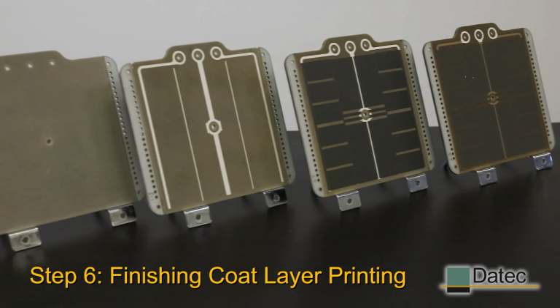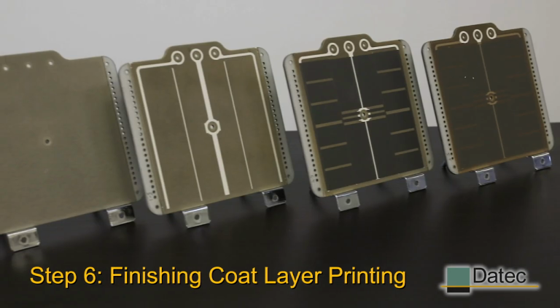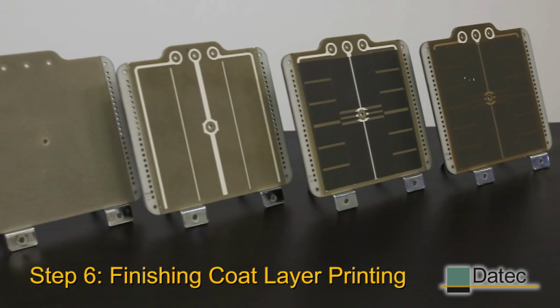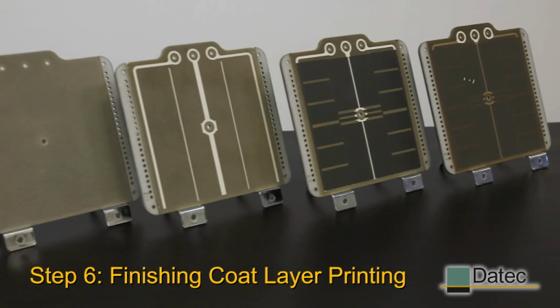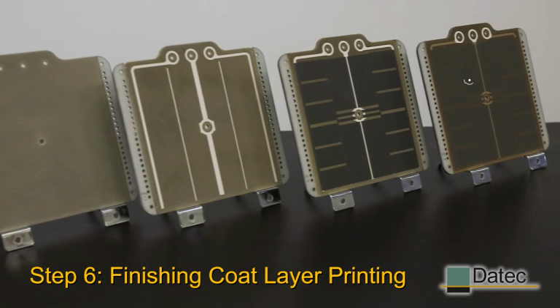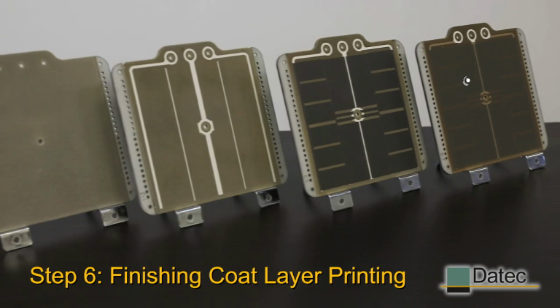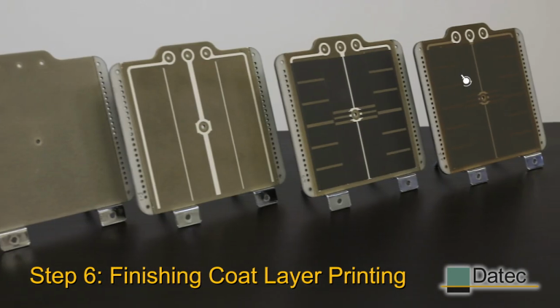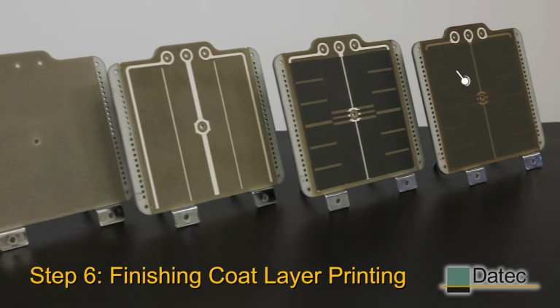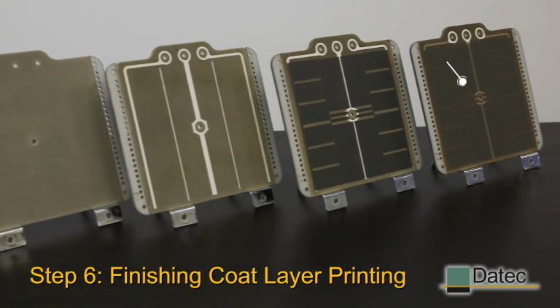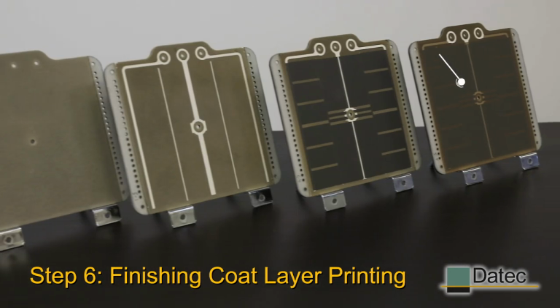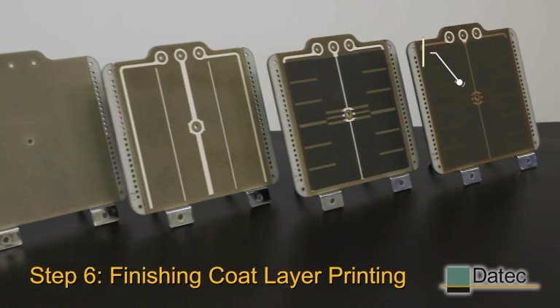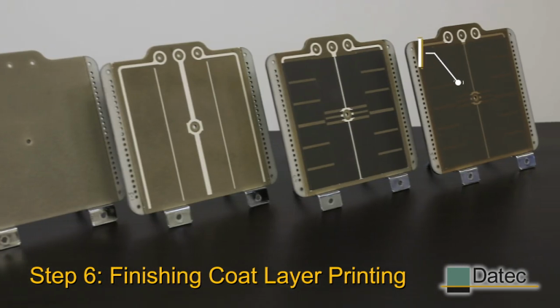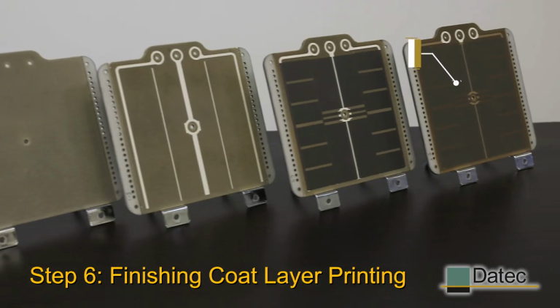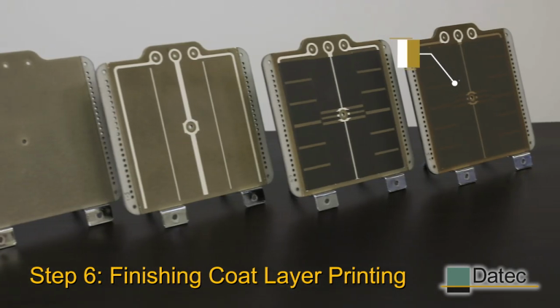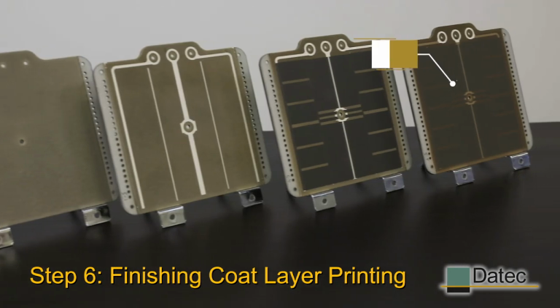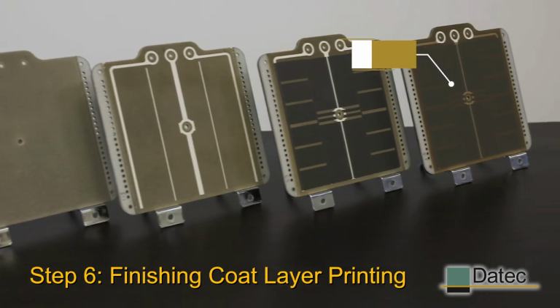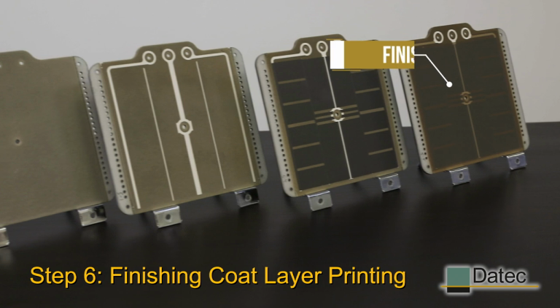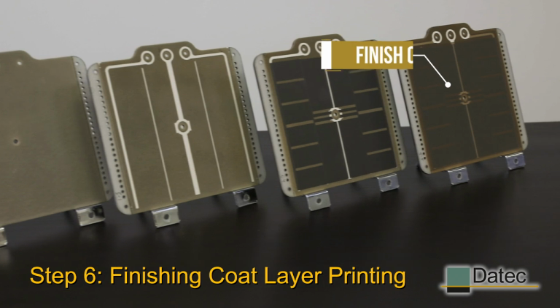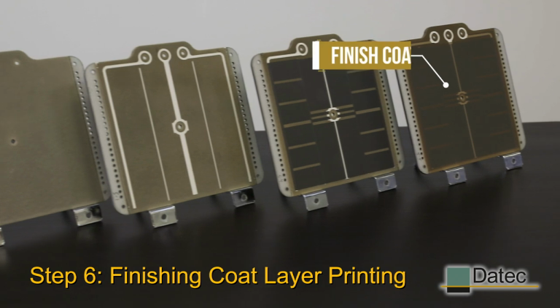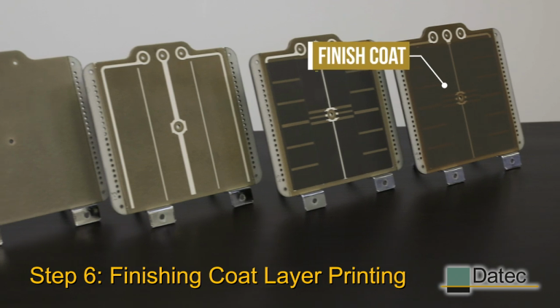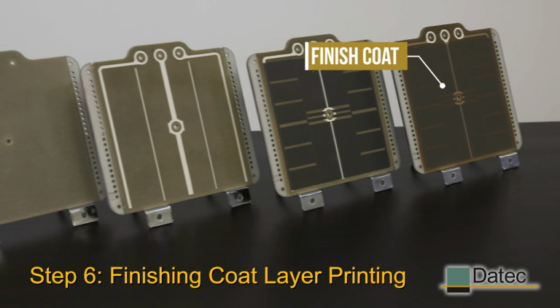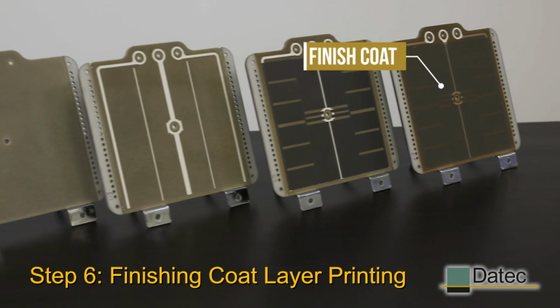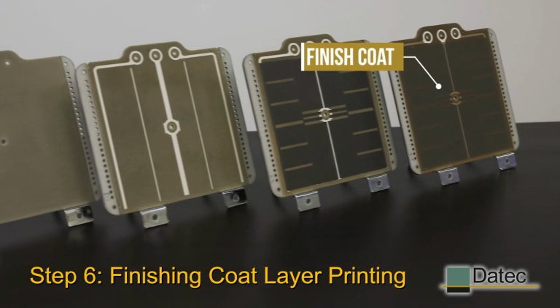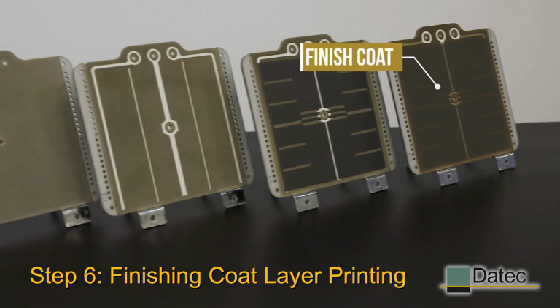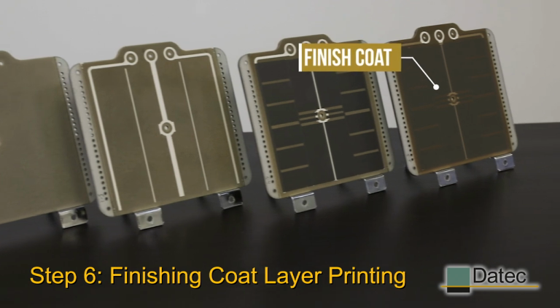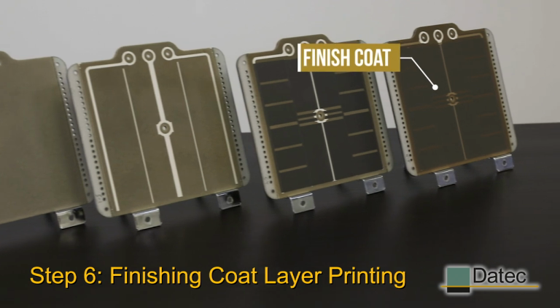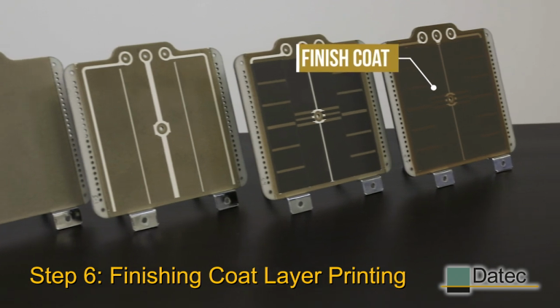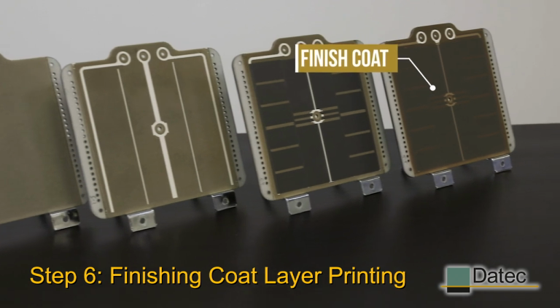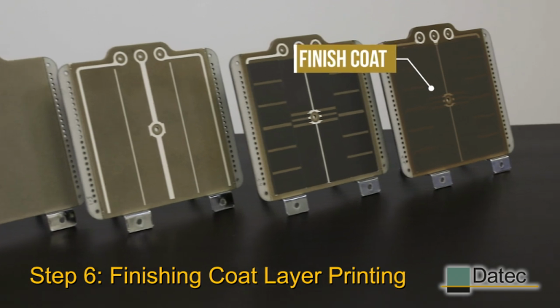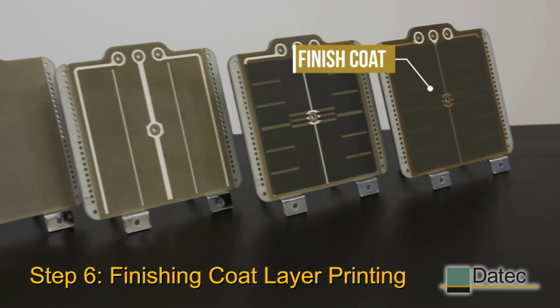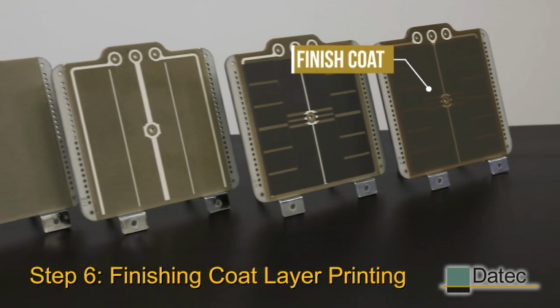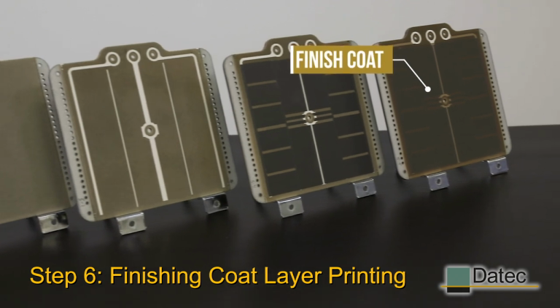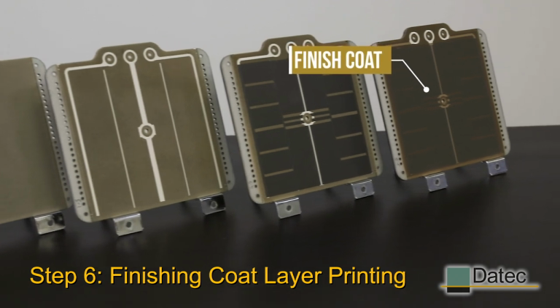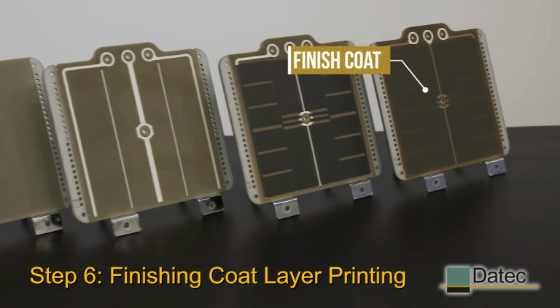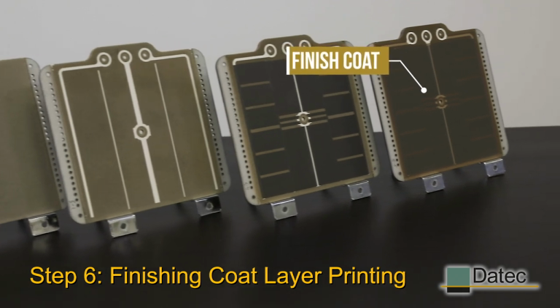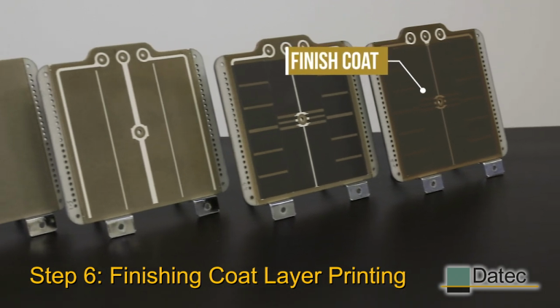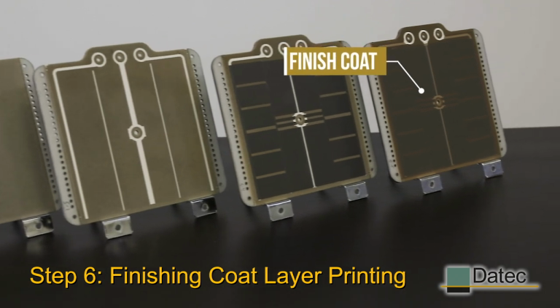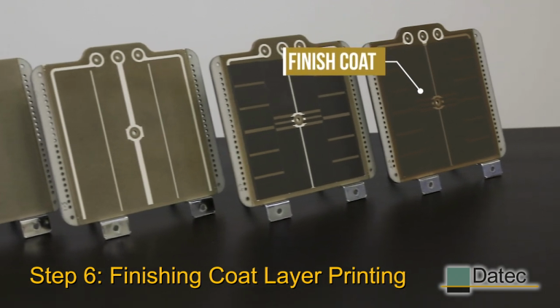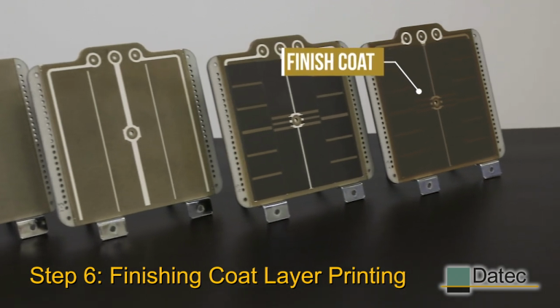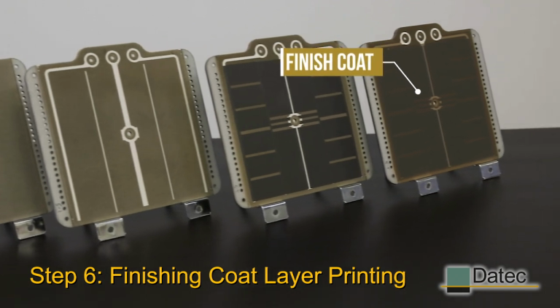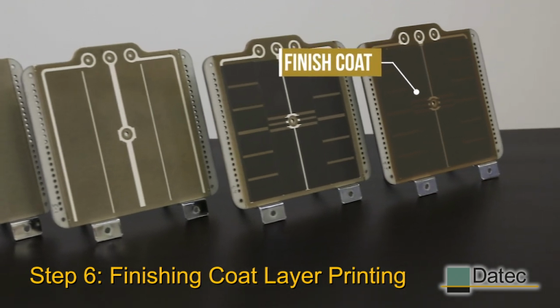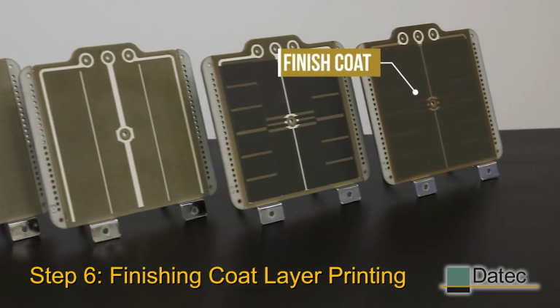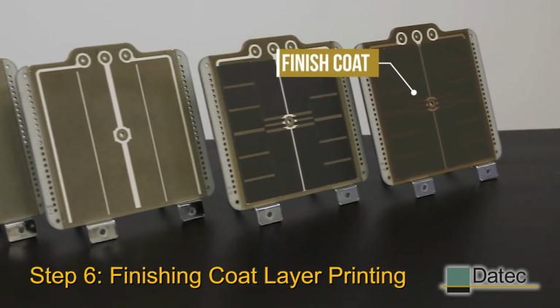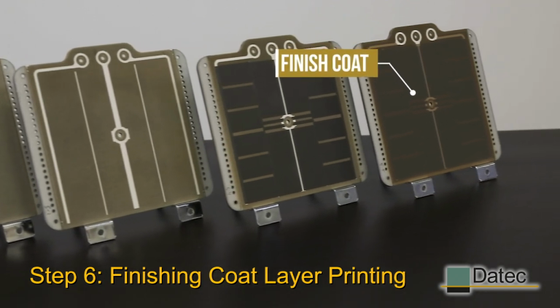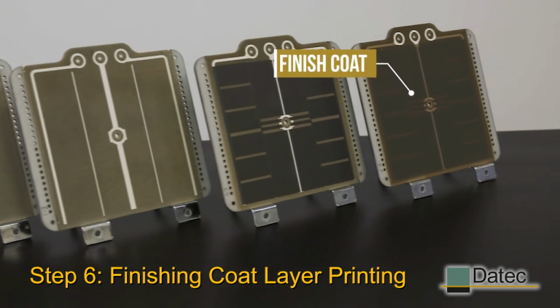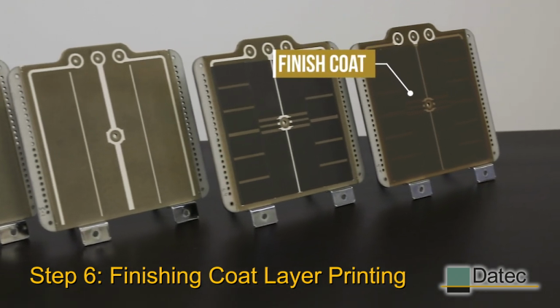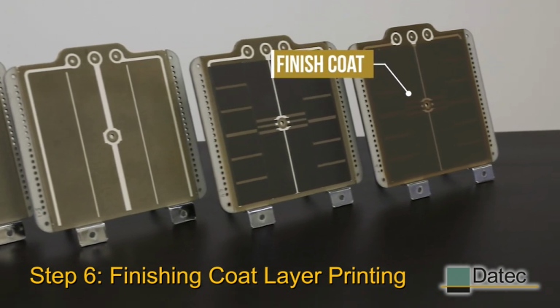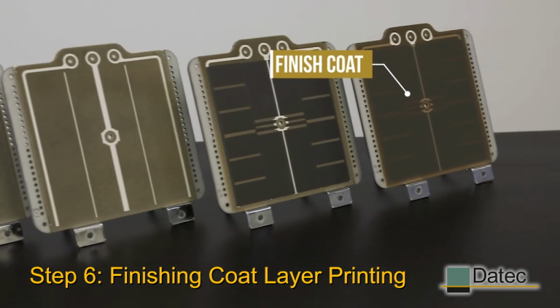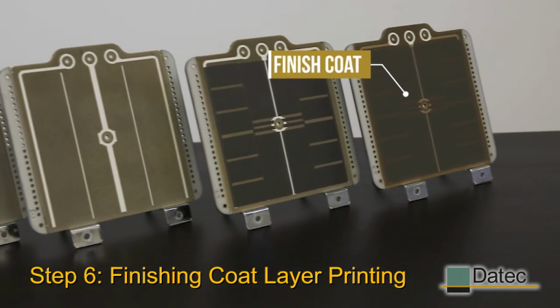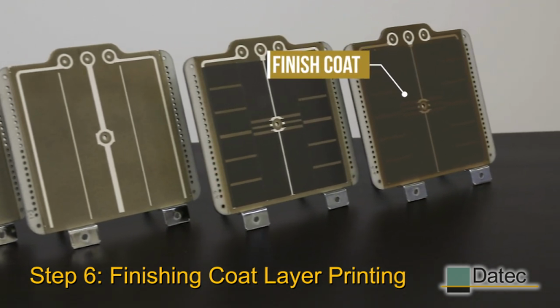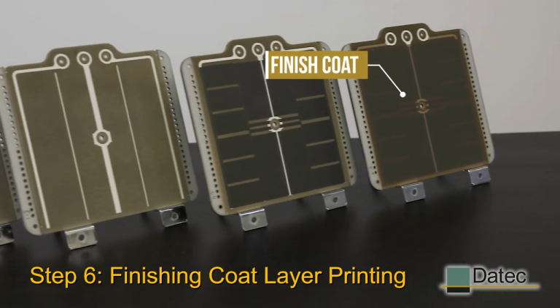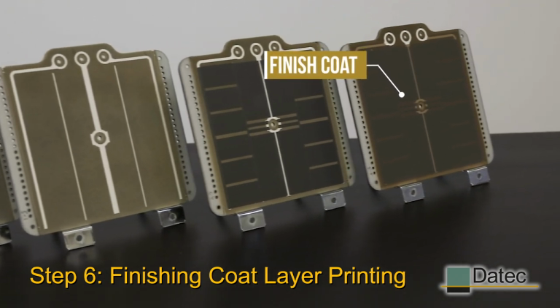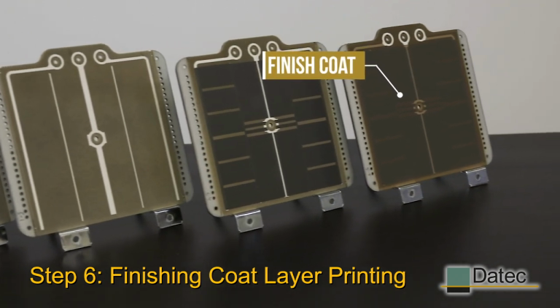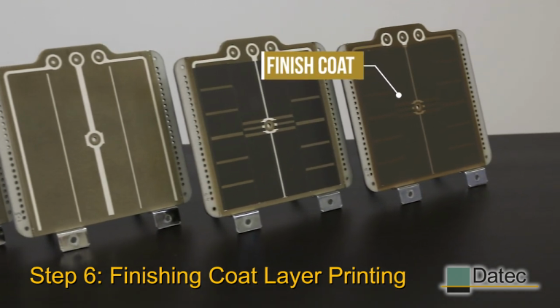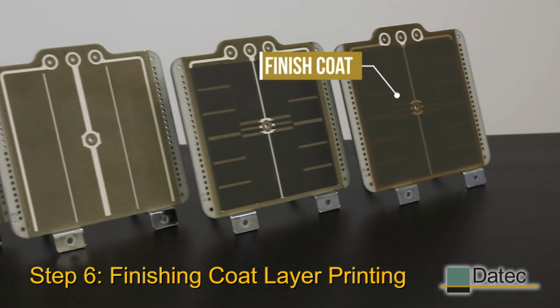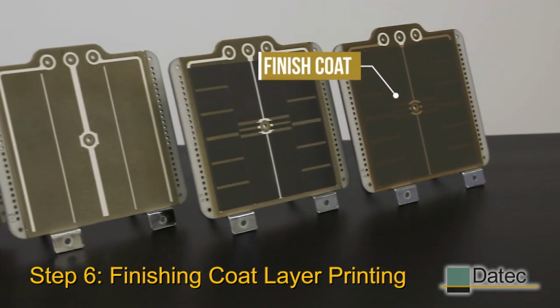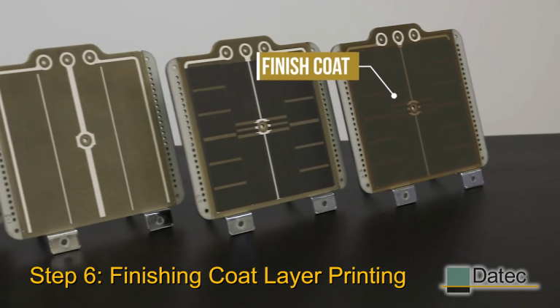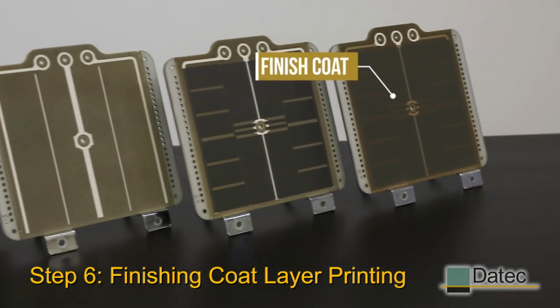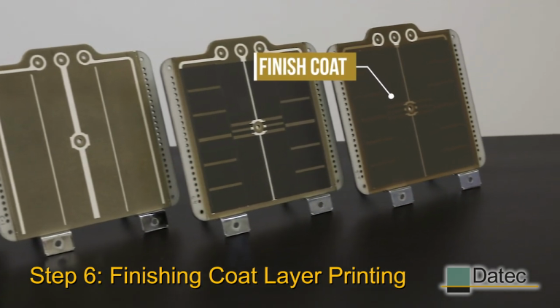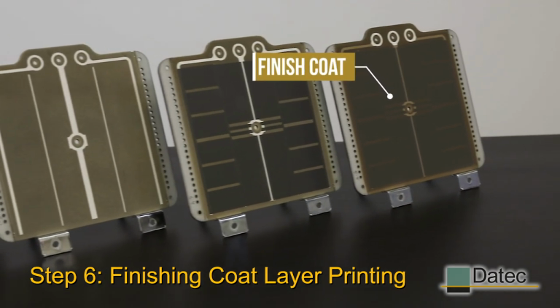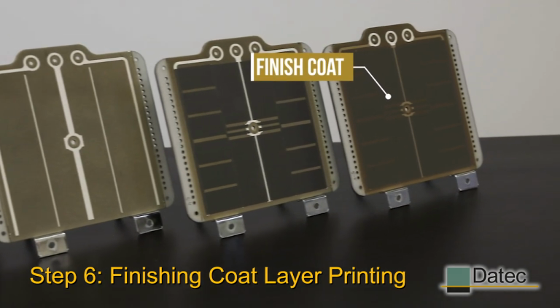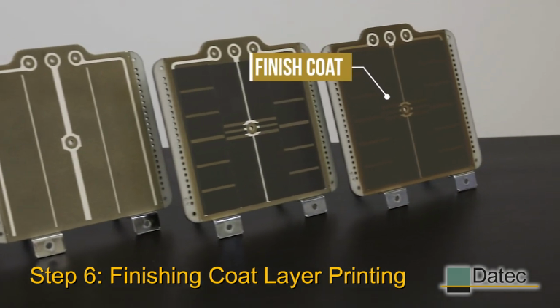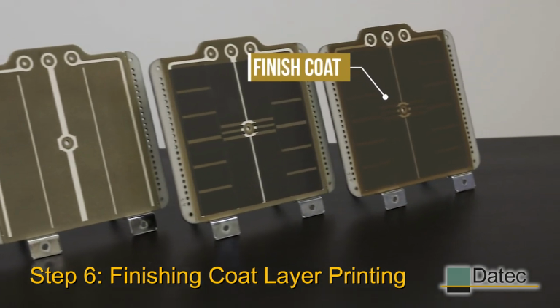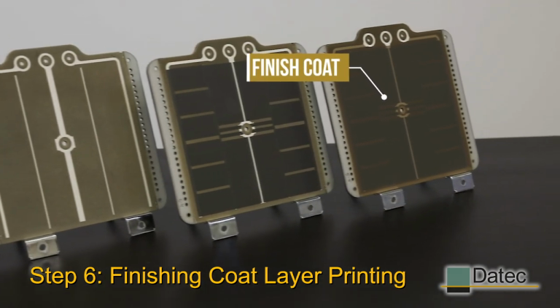After the conductor and resistor layers are cured, we apply a finishing coat to protect these layers from damage and wear and tear.